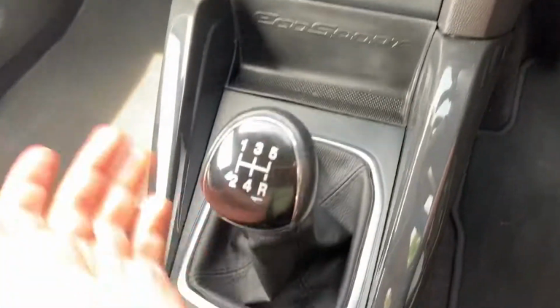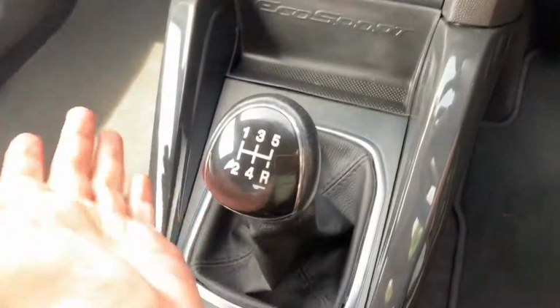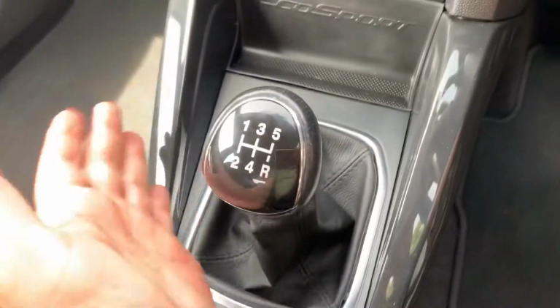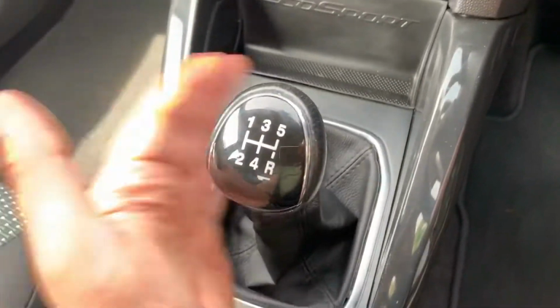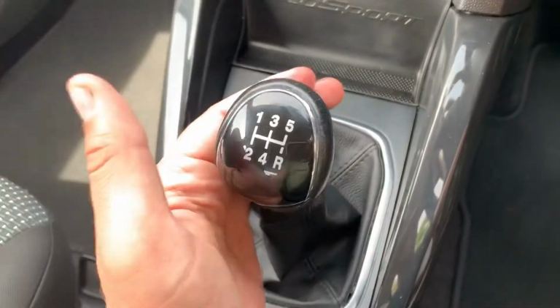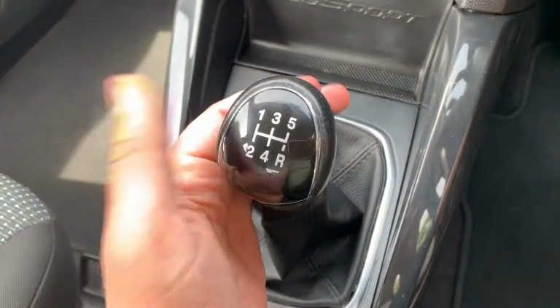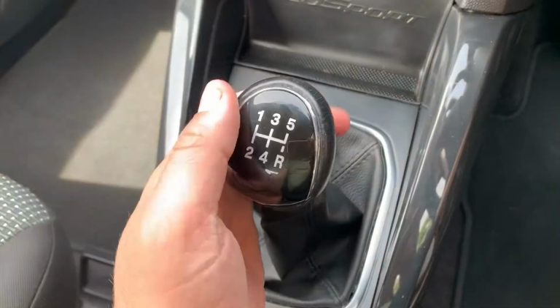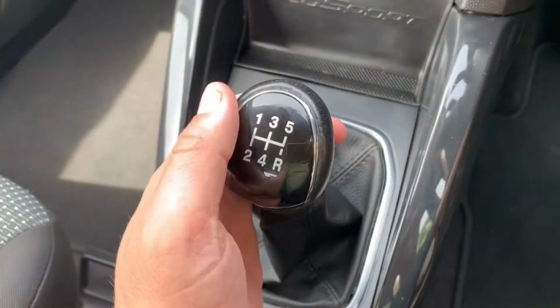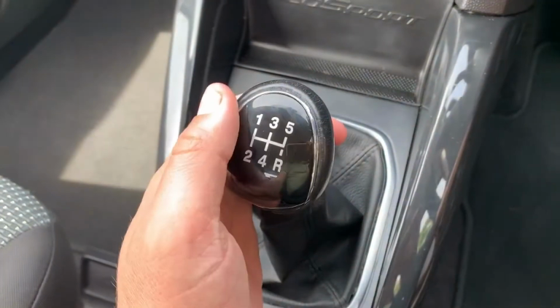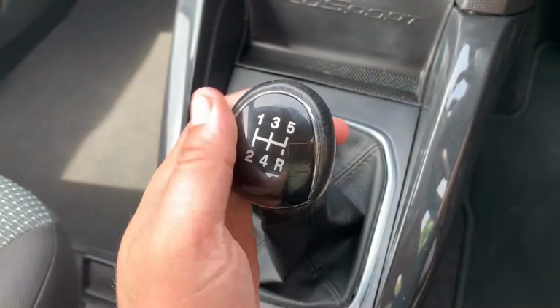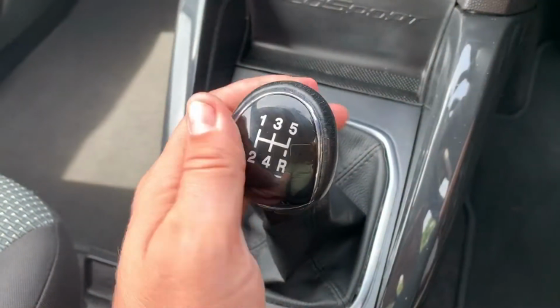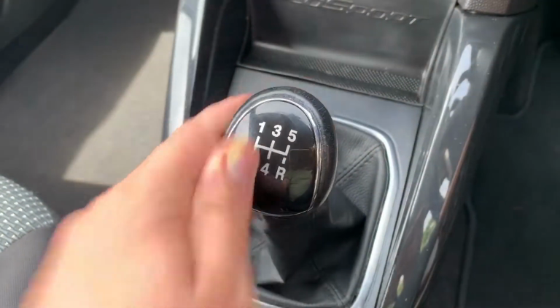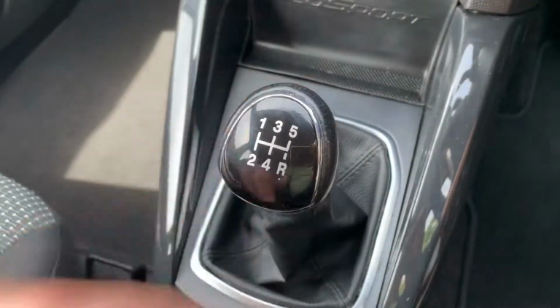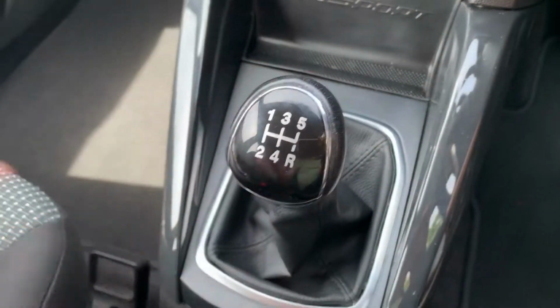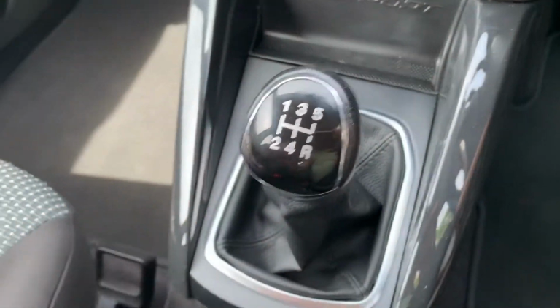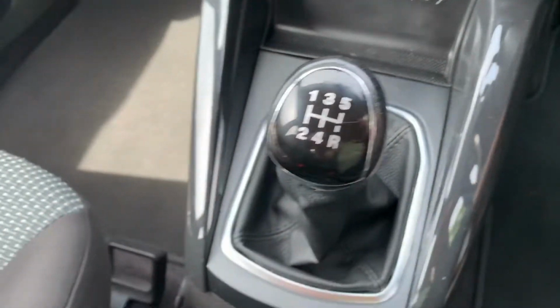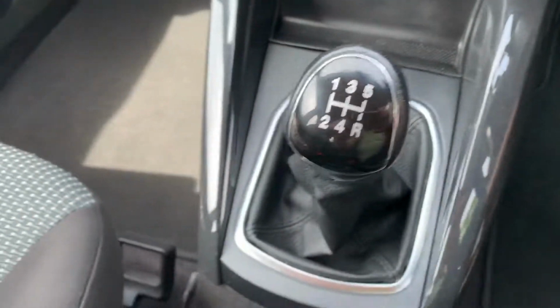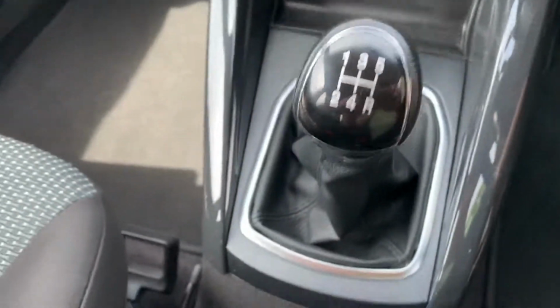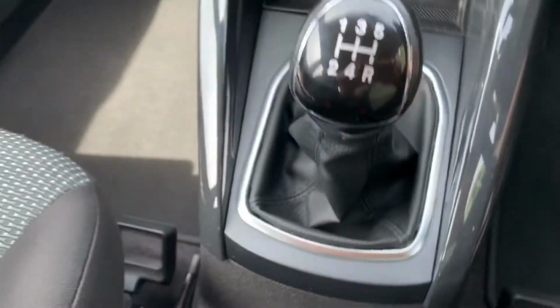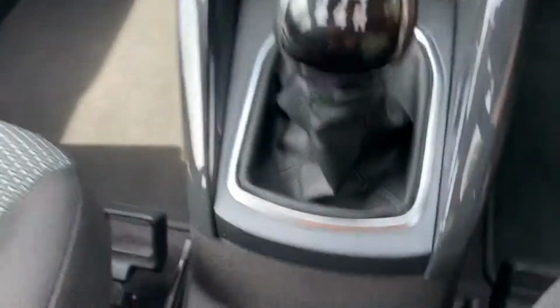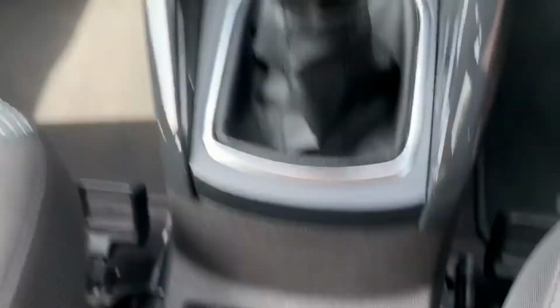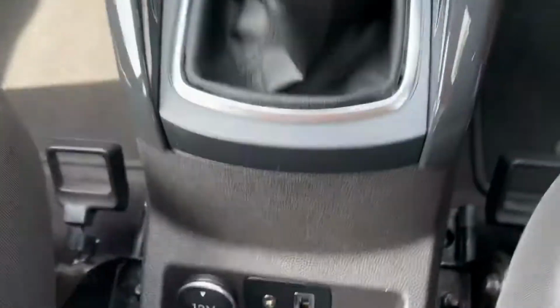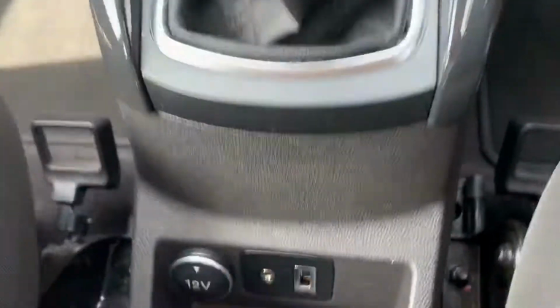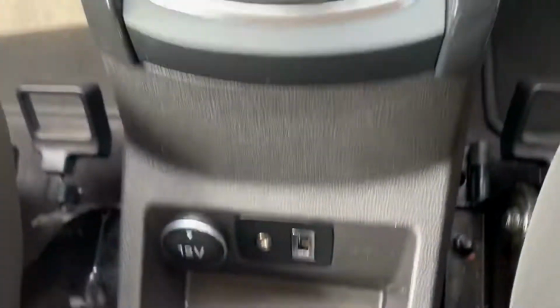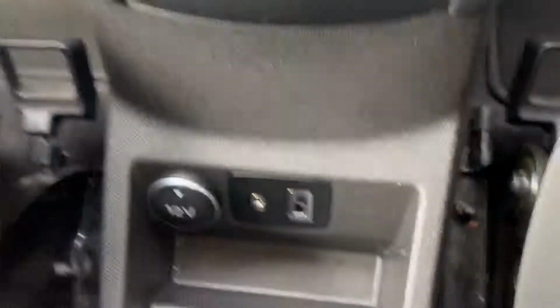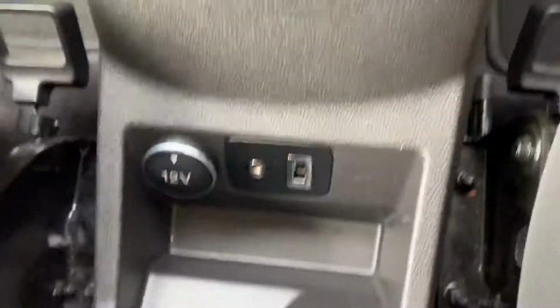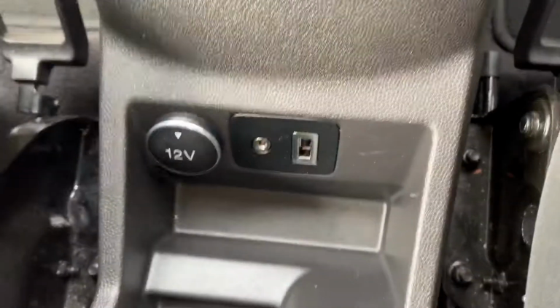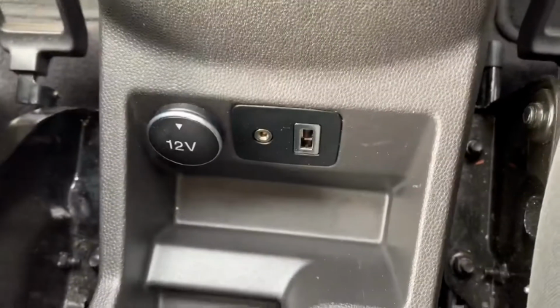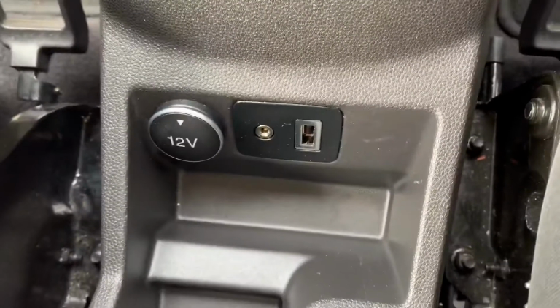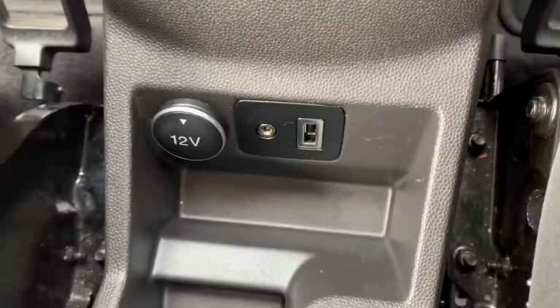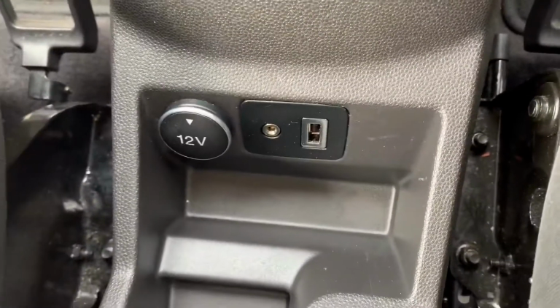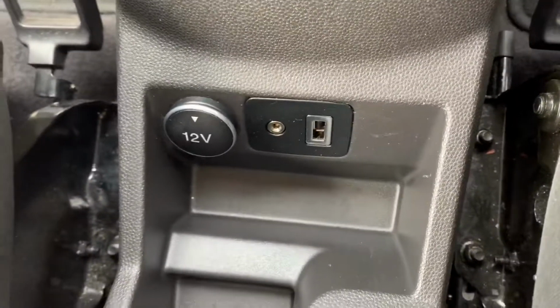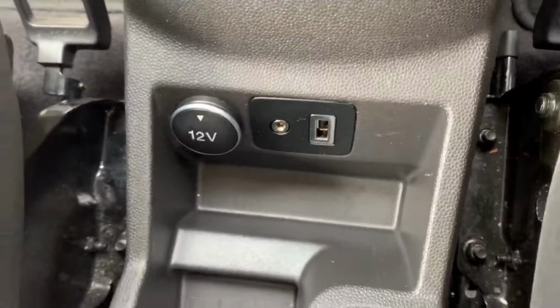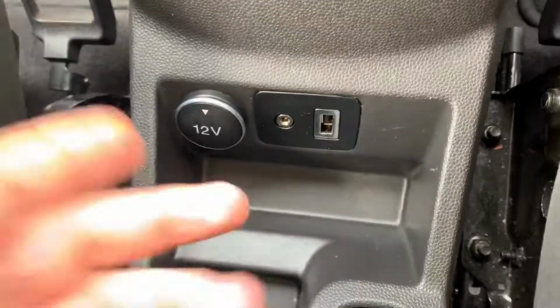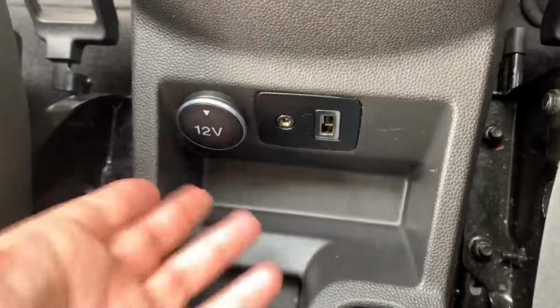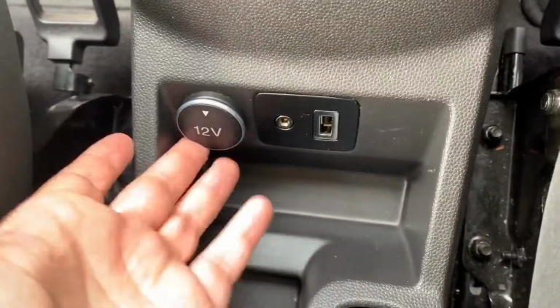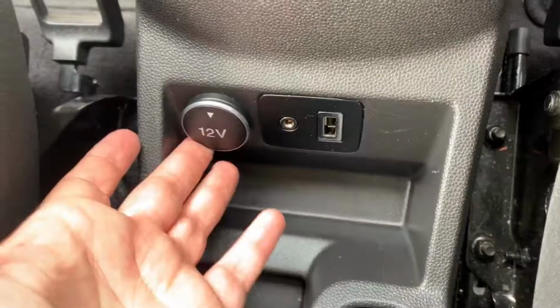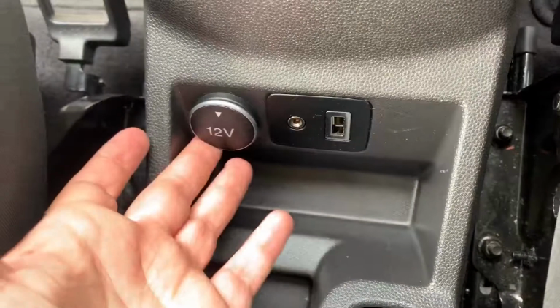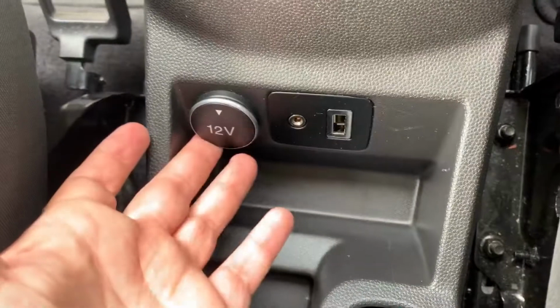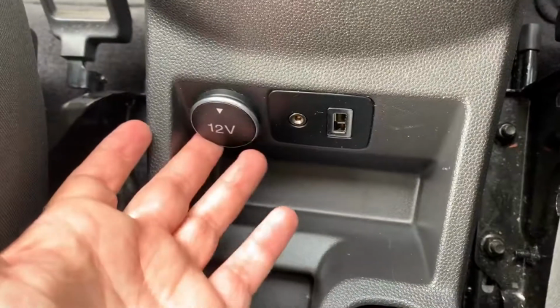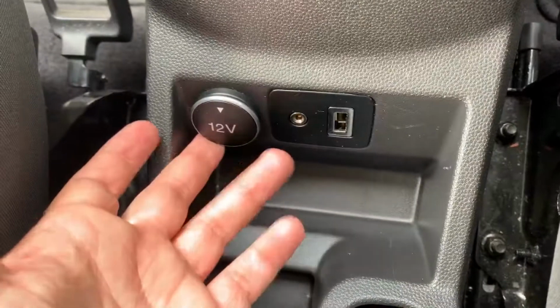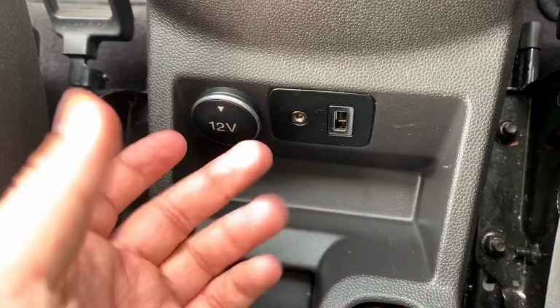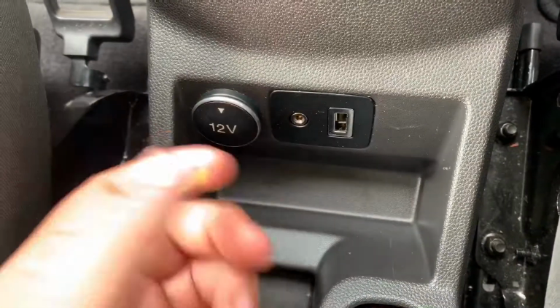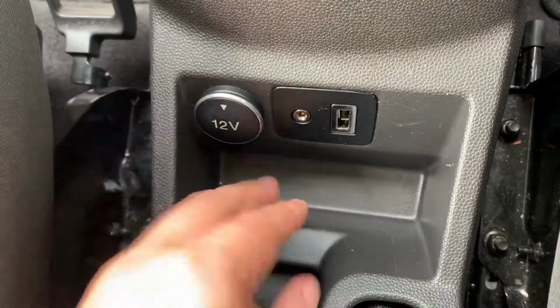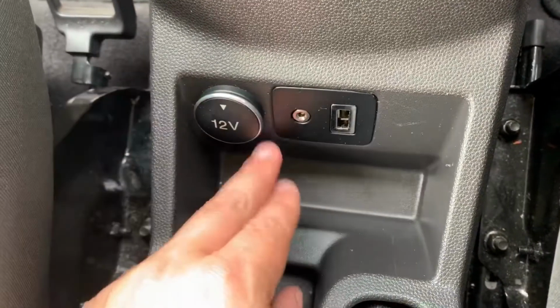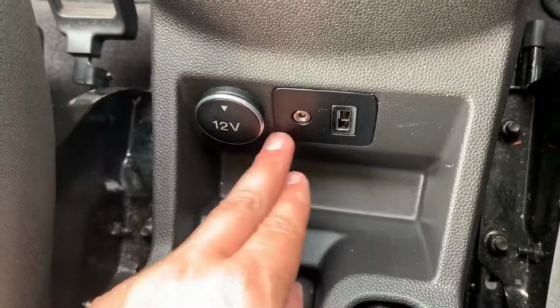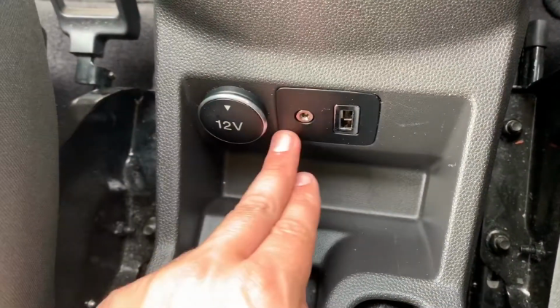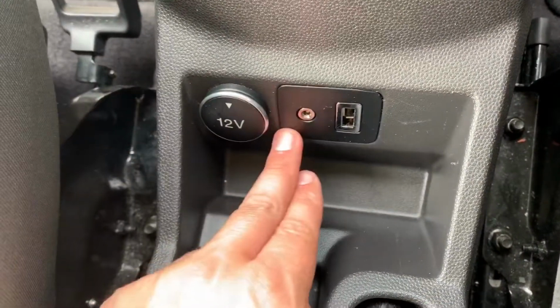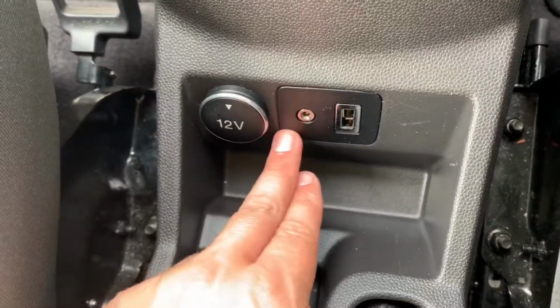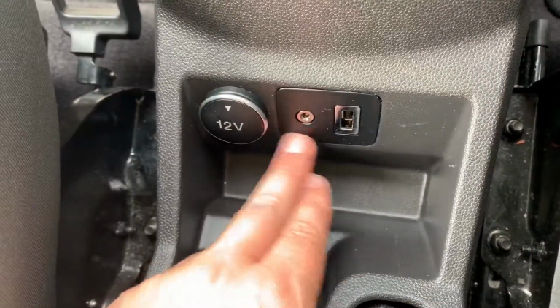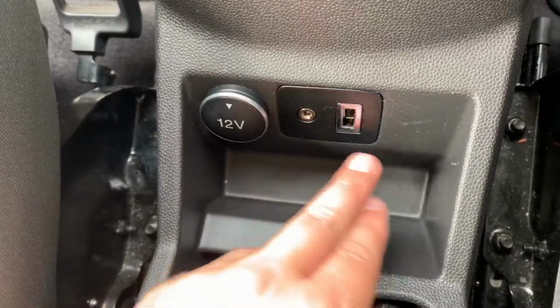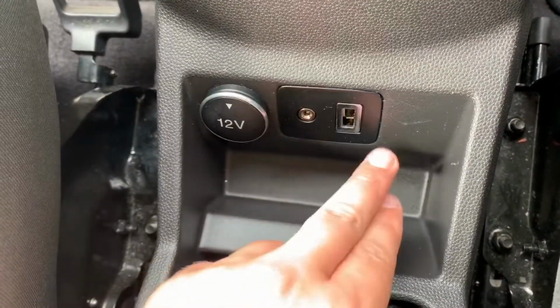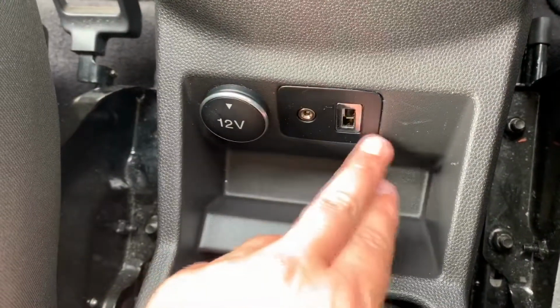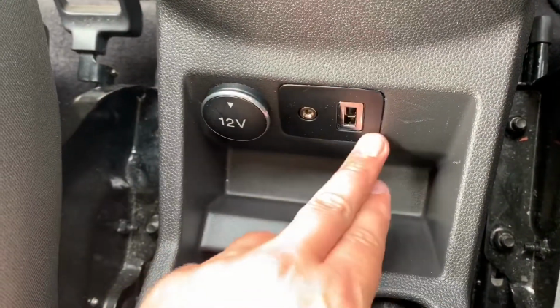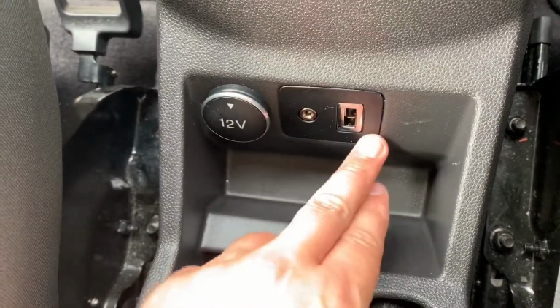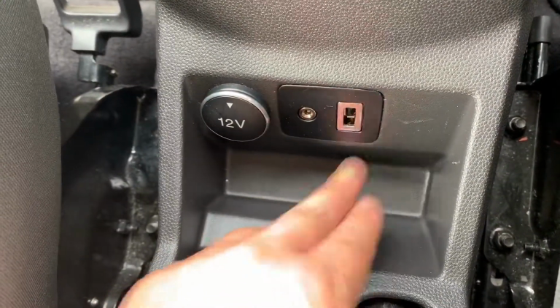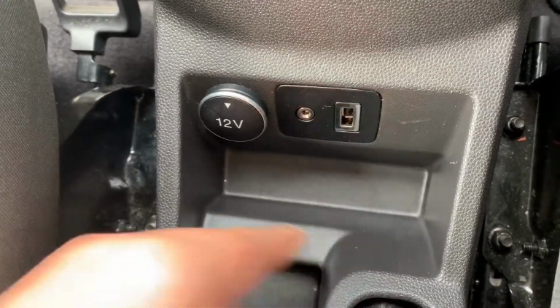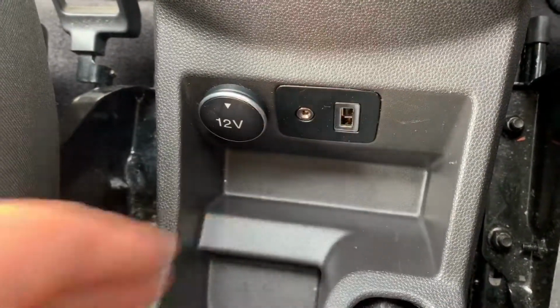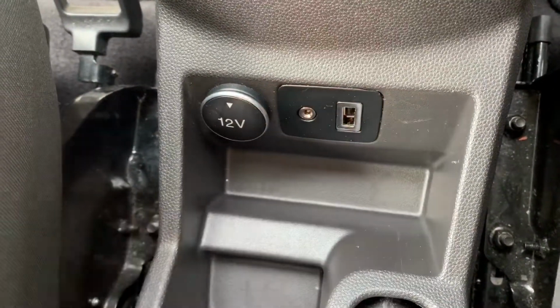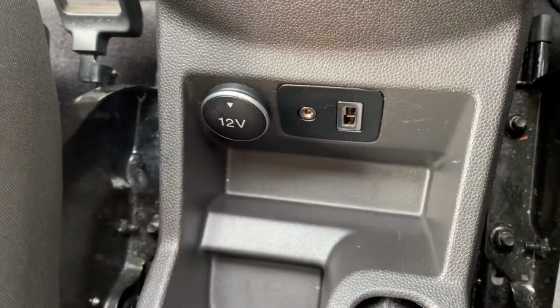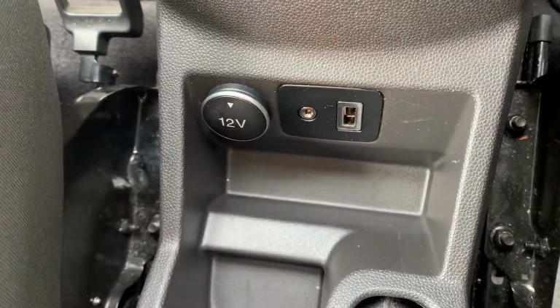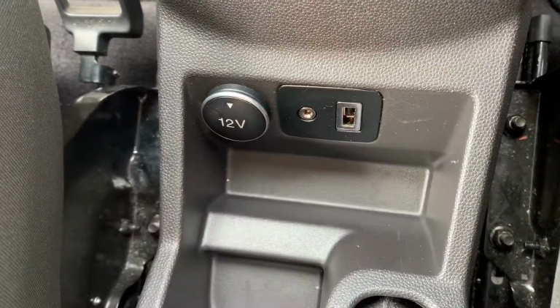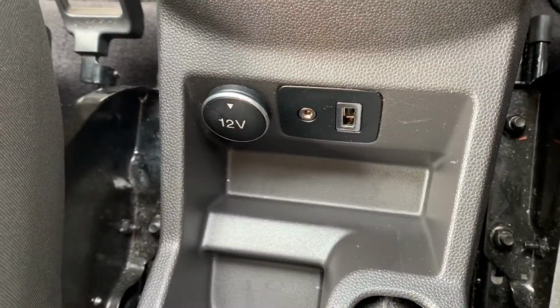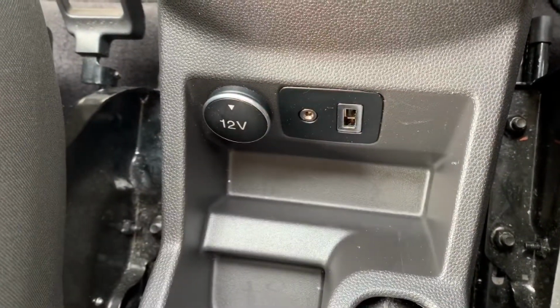We then have the five-speed manual gearbox, a 12-volt charging socket as well as the auxiliary and USB inputs.